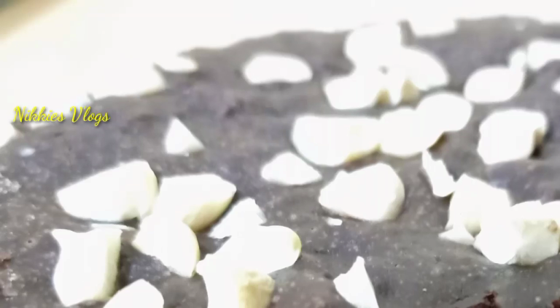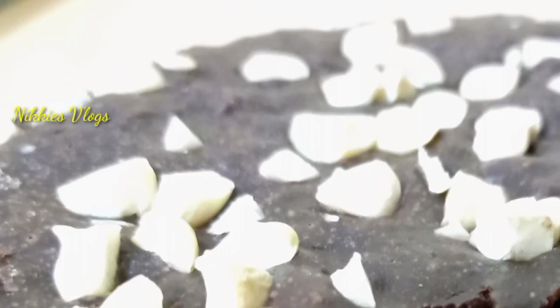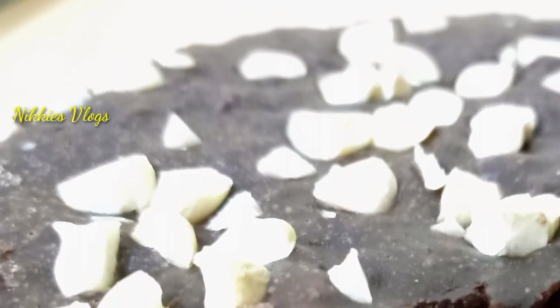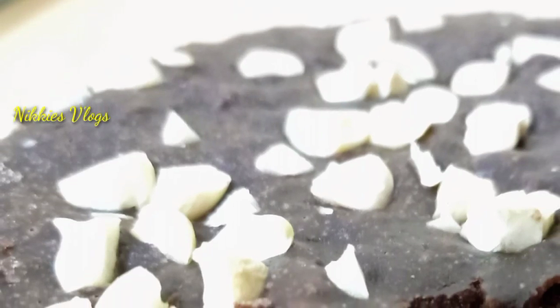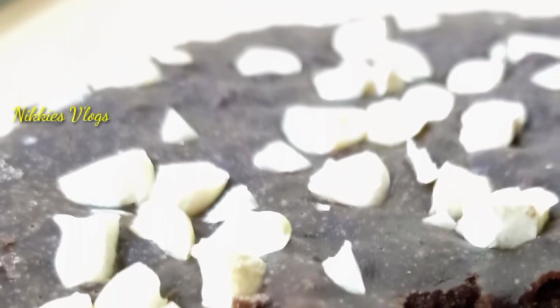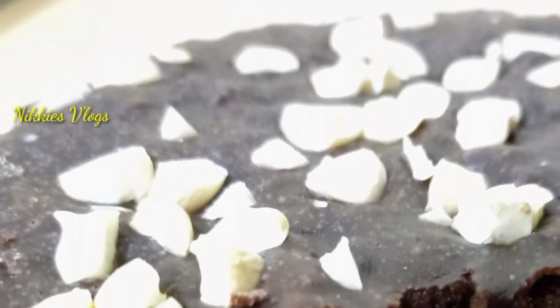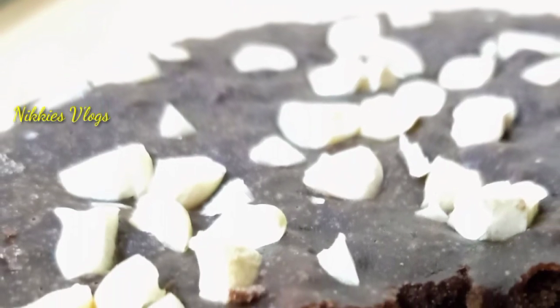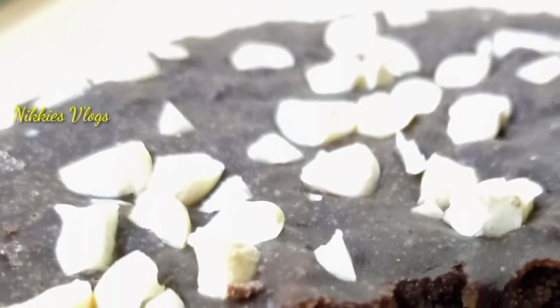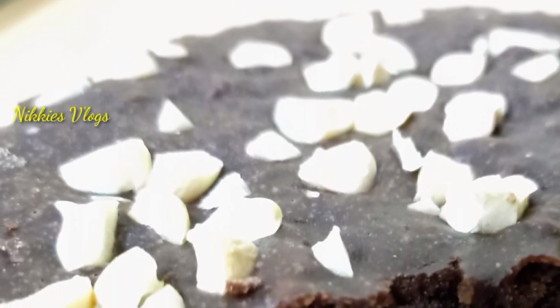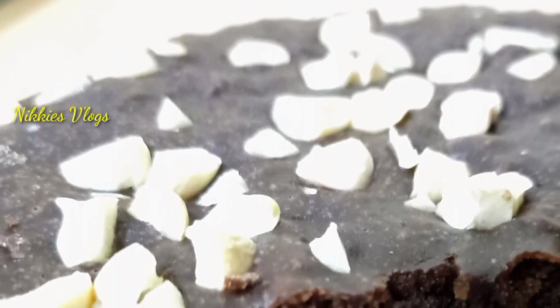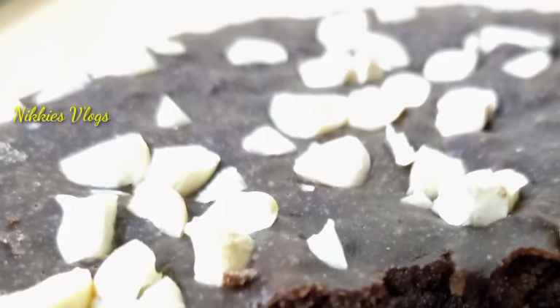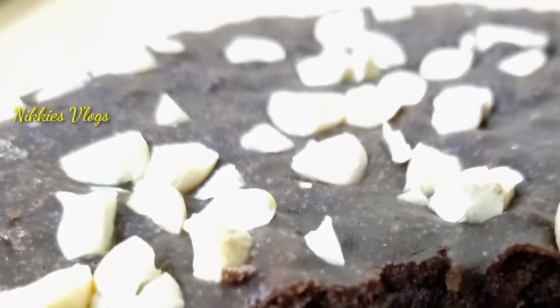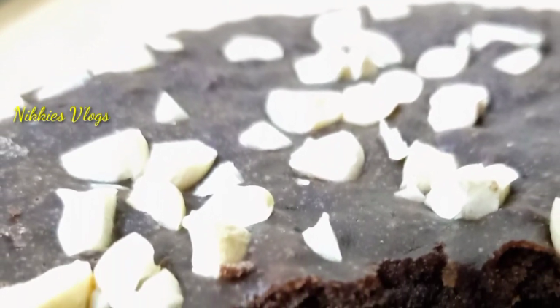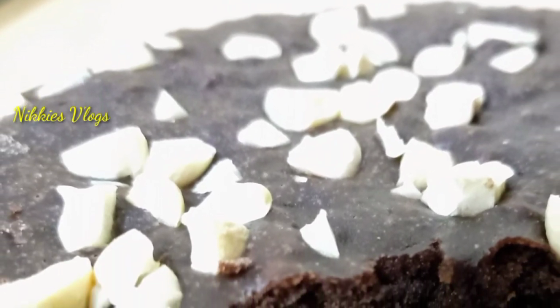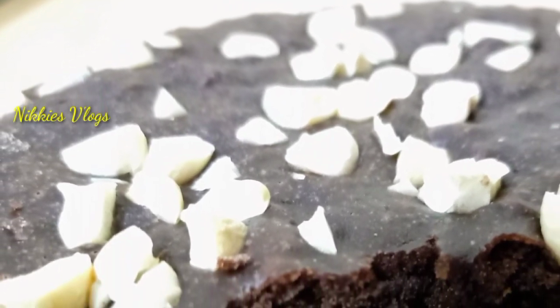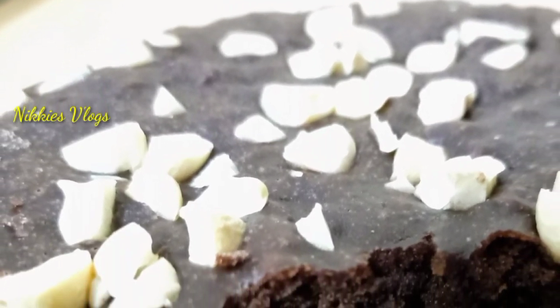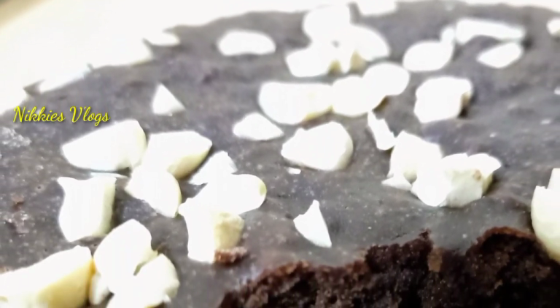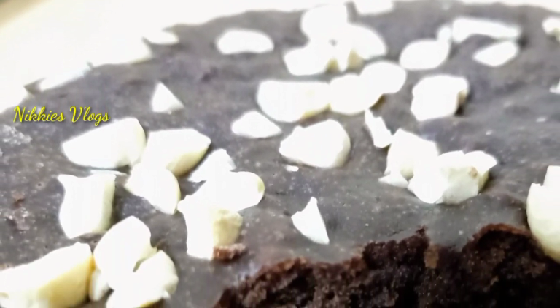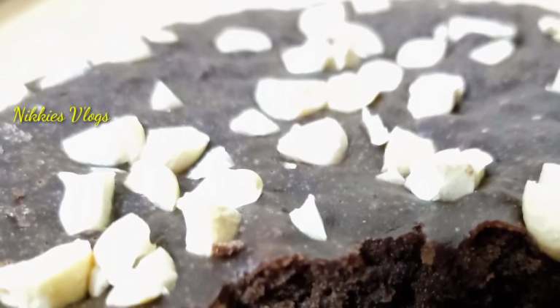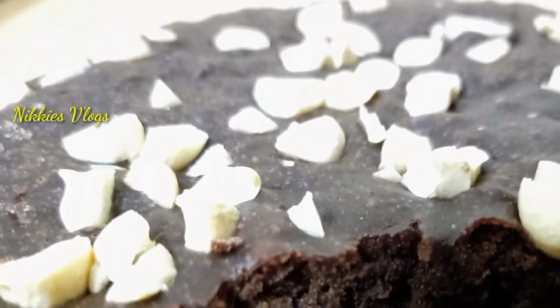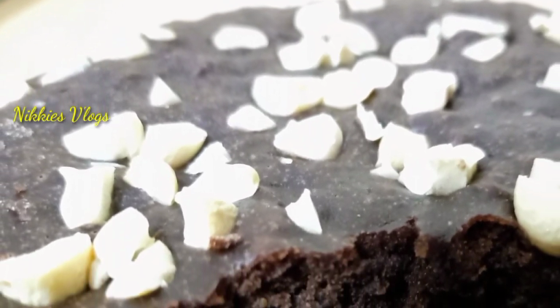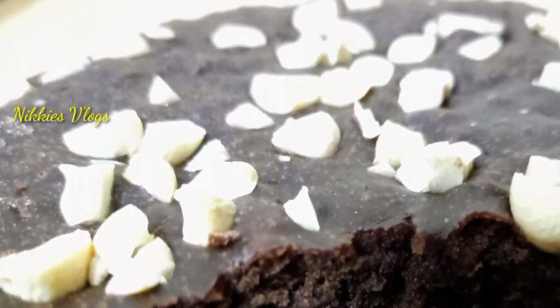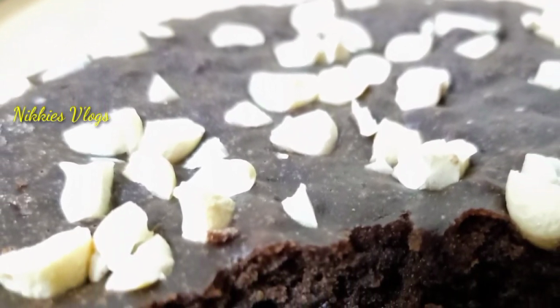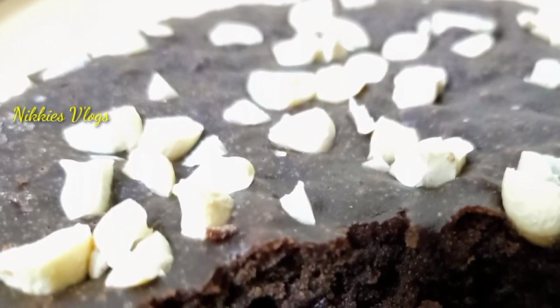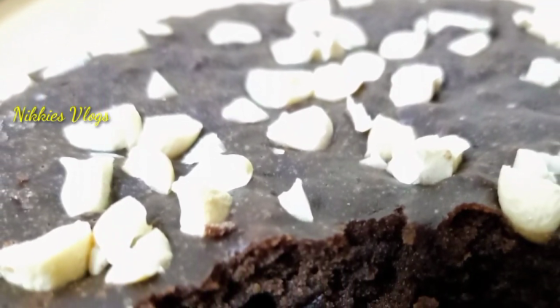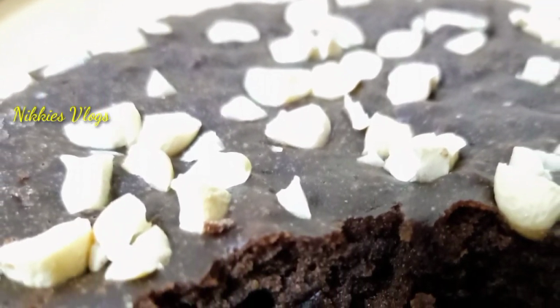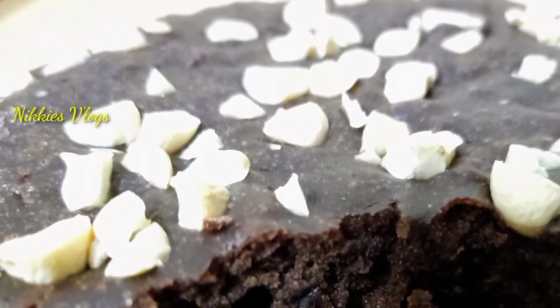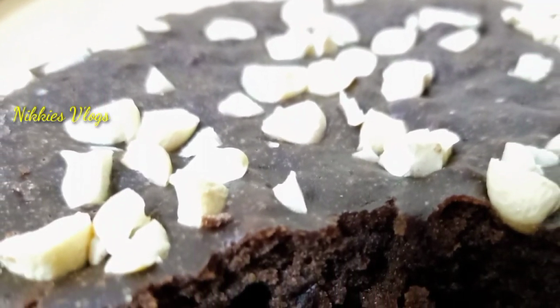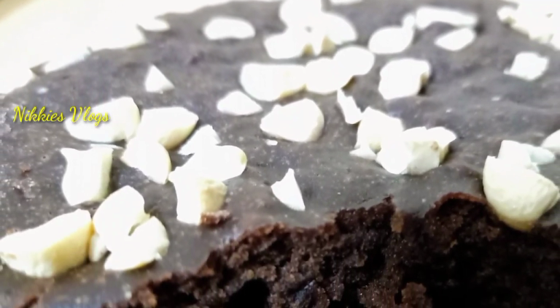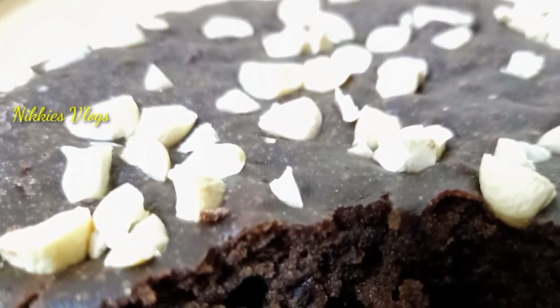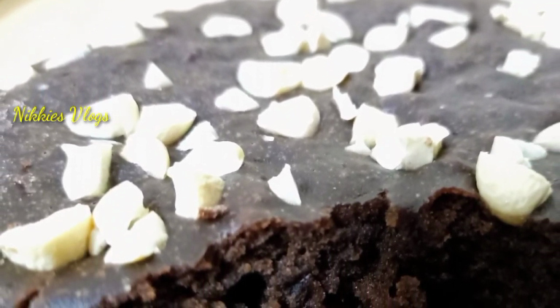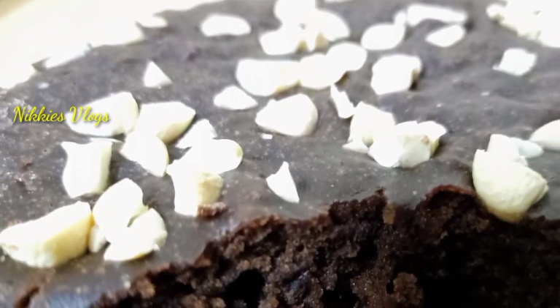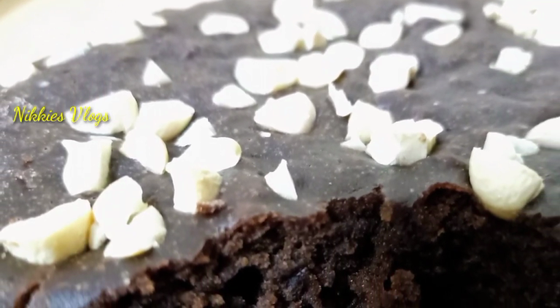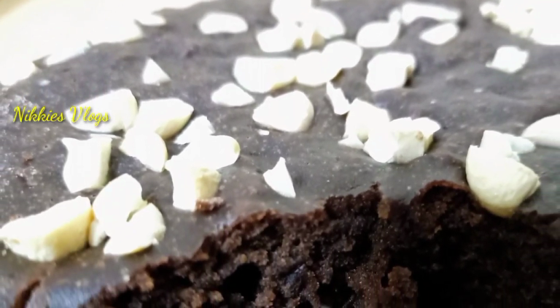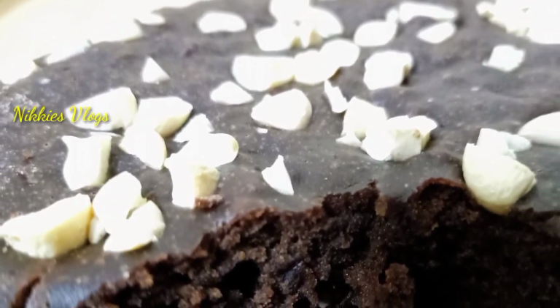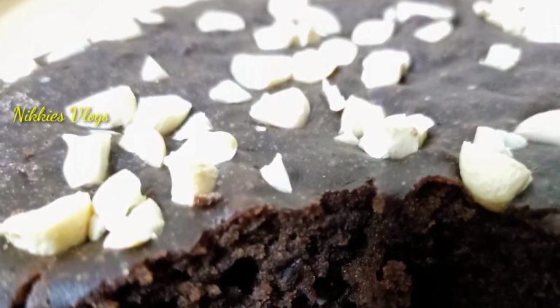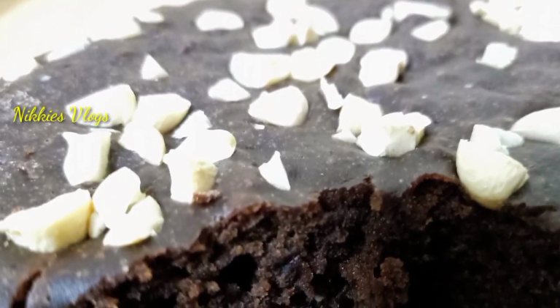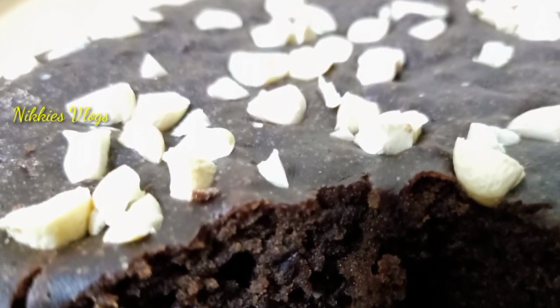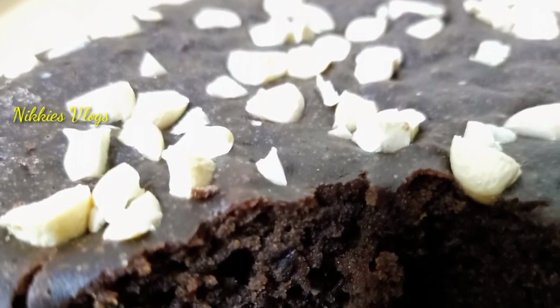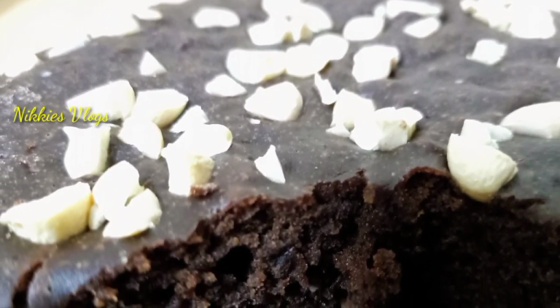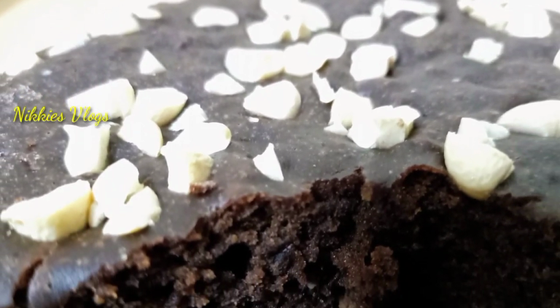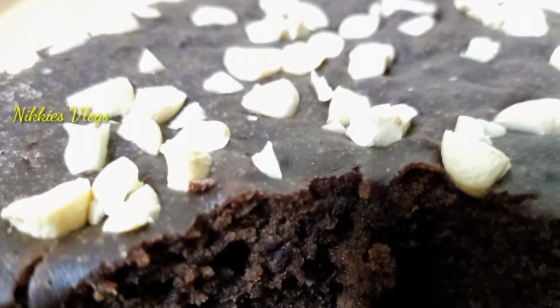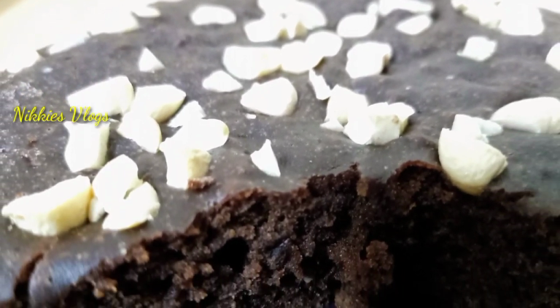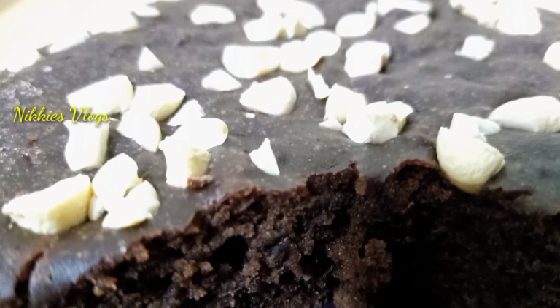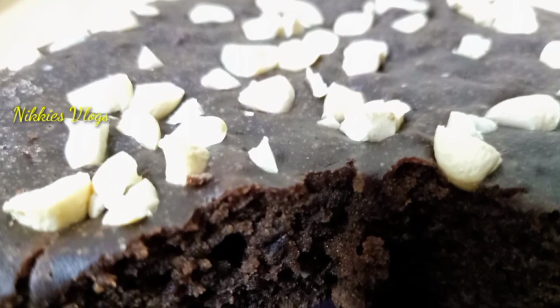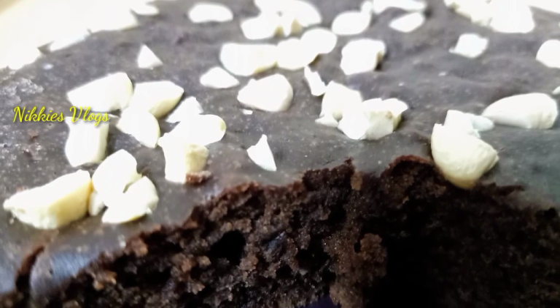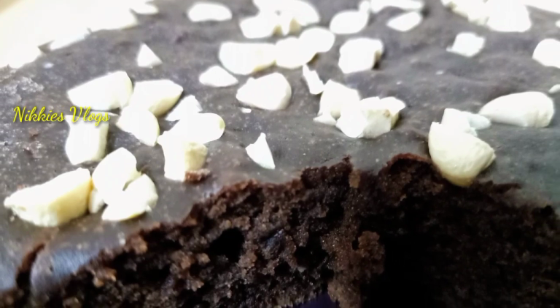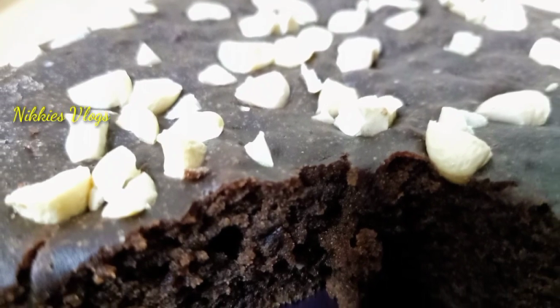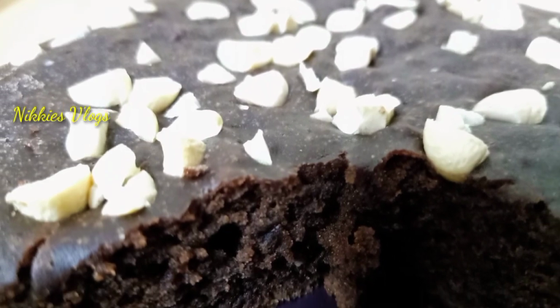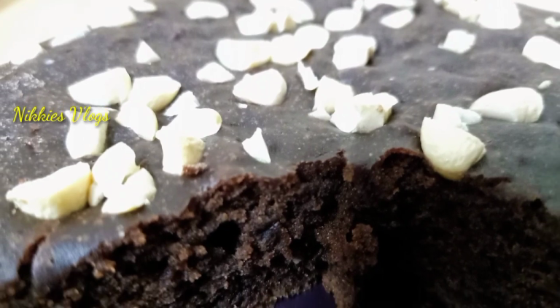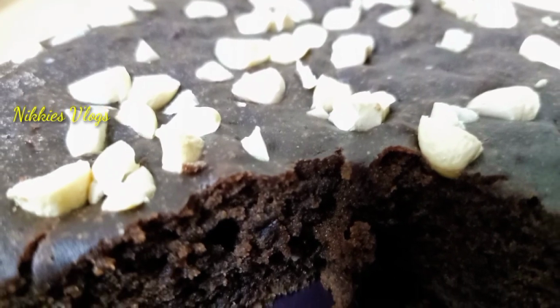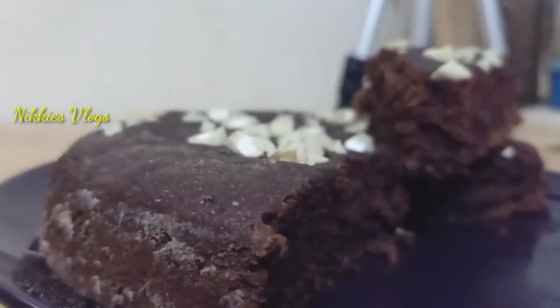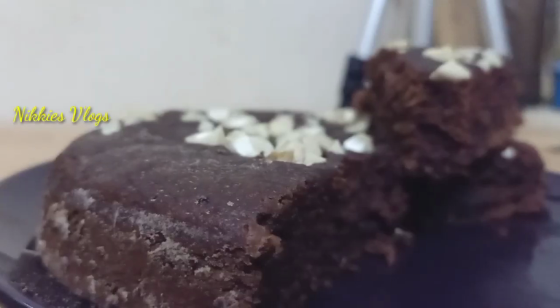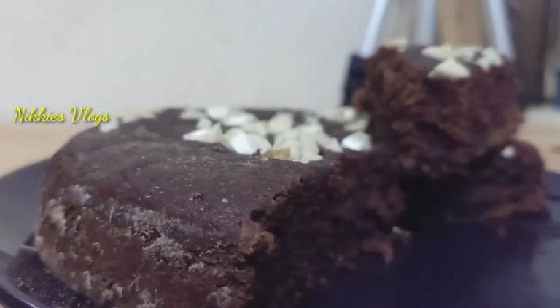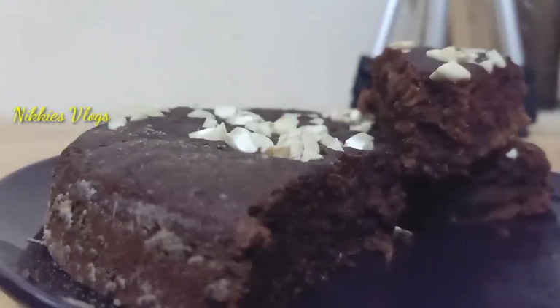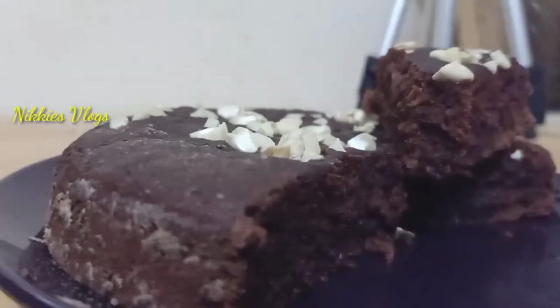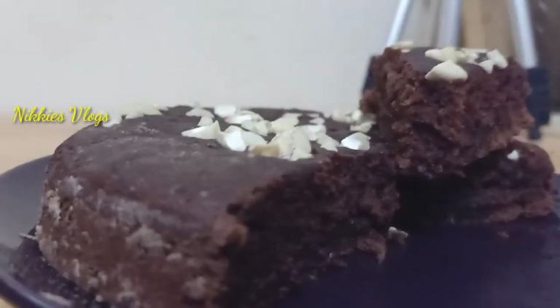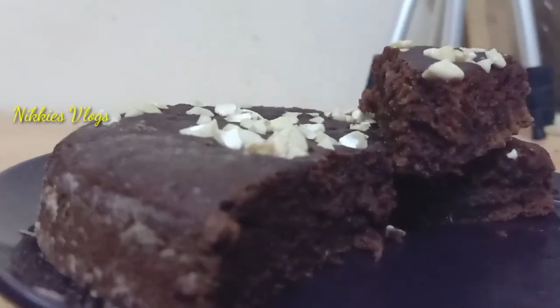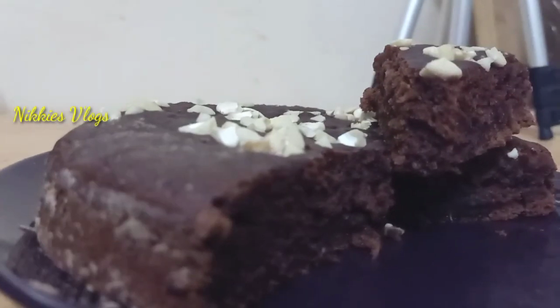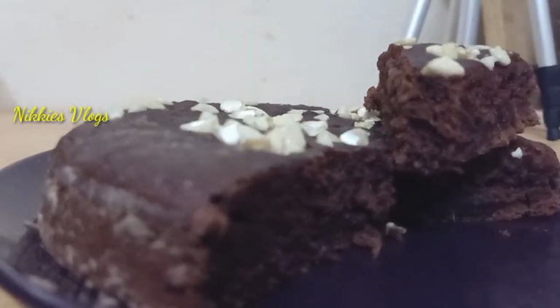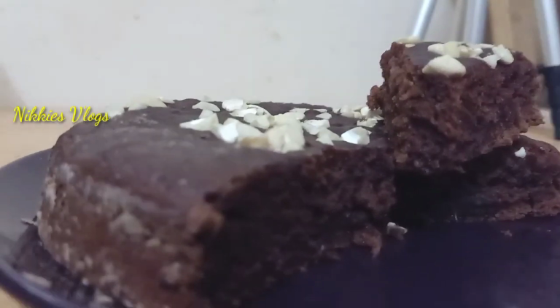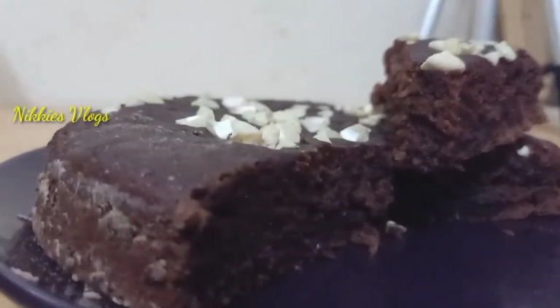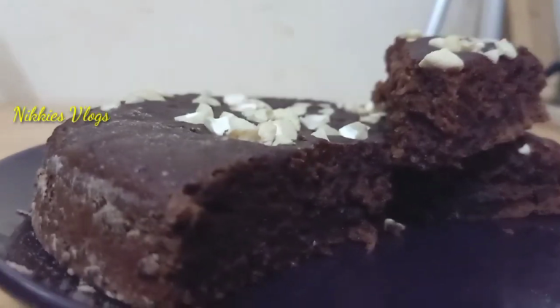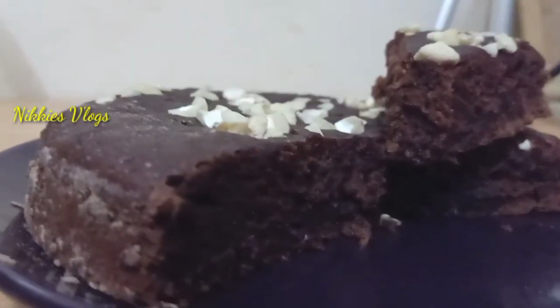Hi friends, this is a recipe for a tasty banana cake. This is an eggless cake, but we will prepare it for the oven.